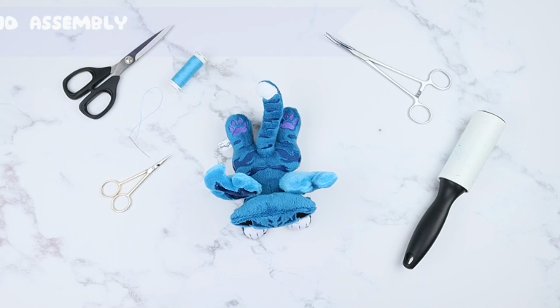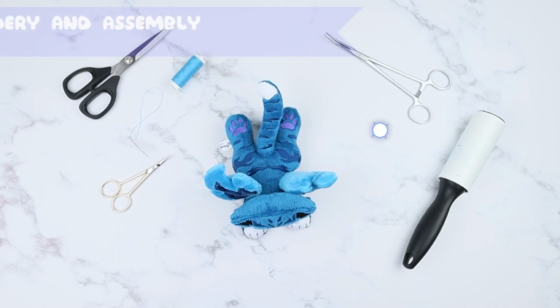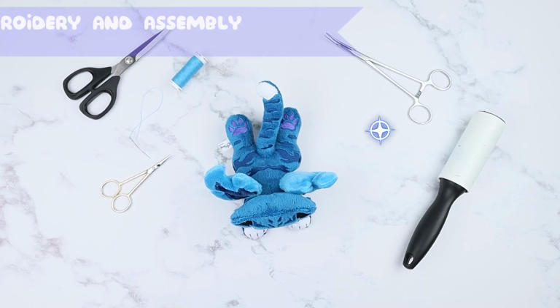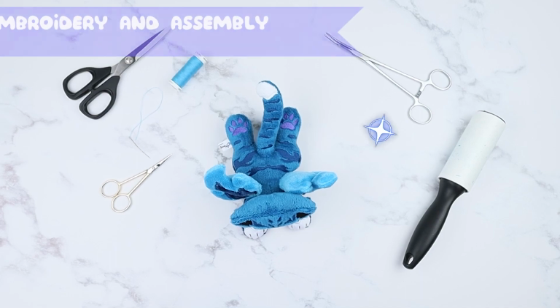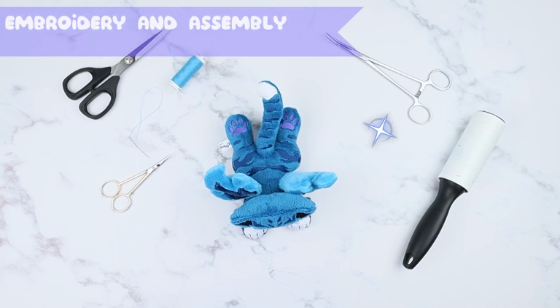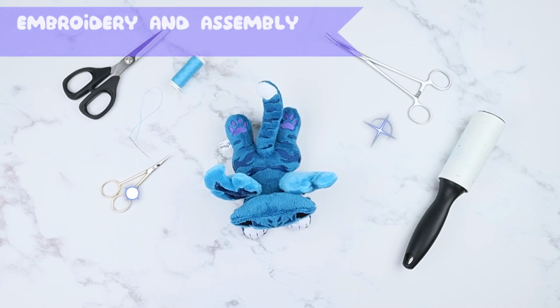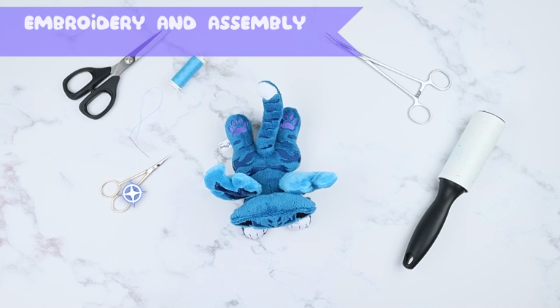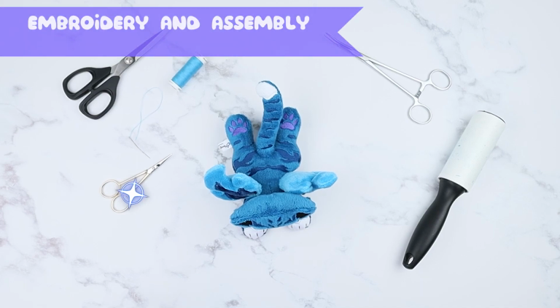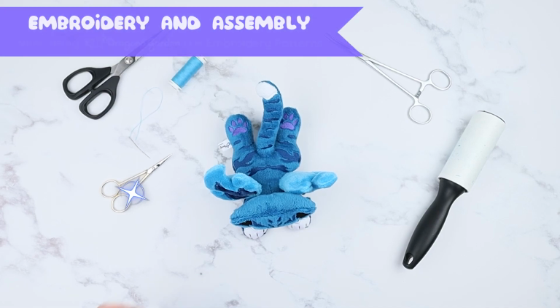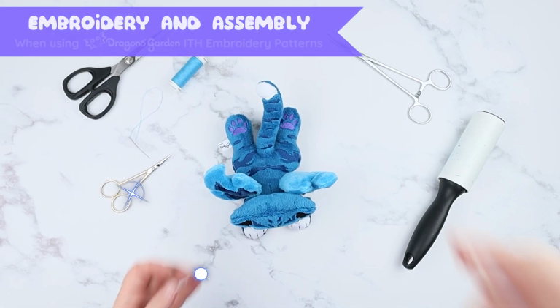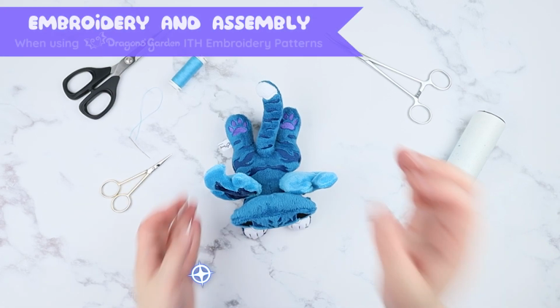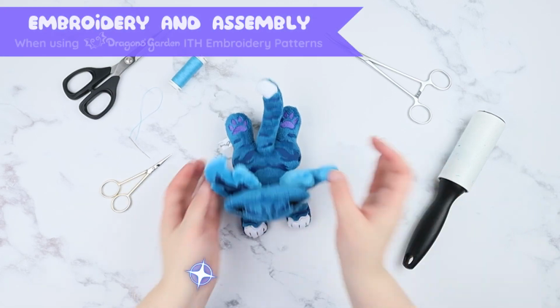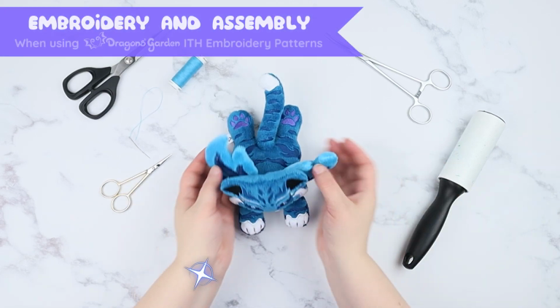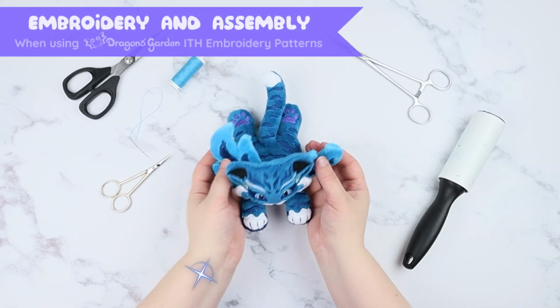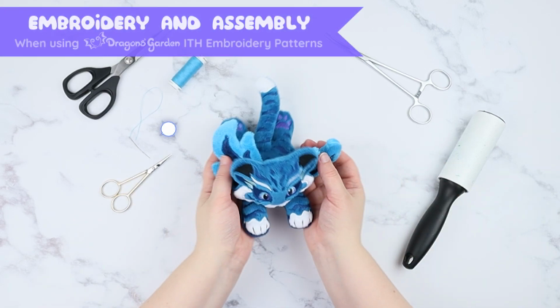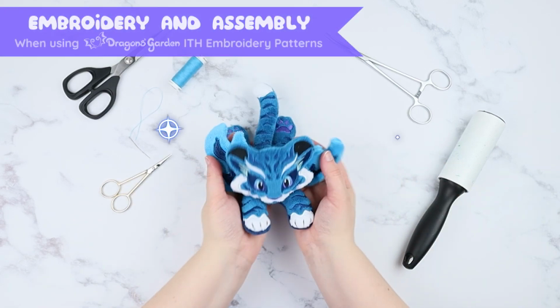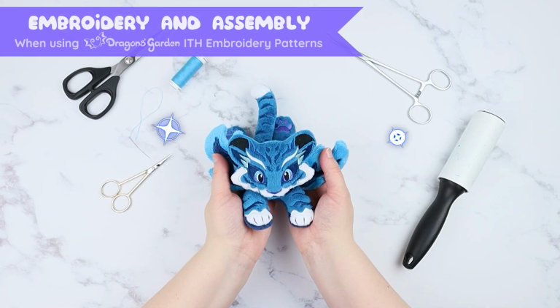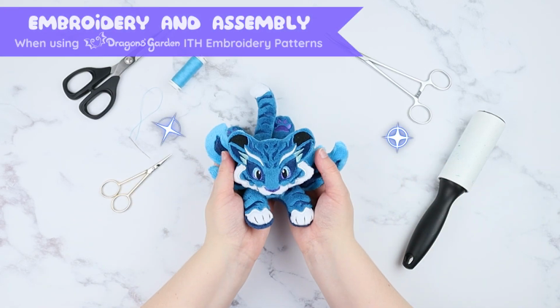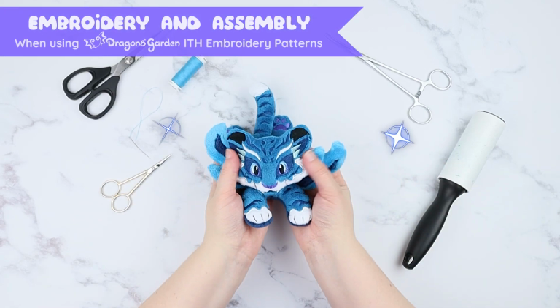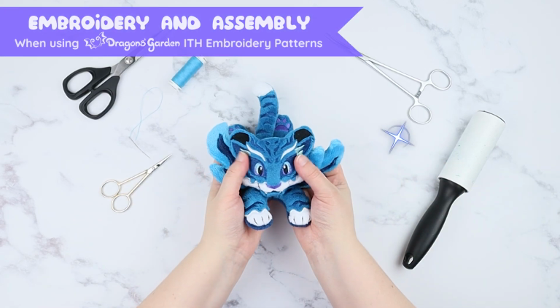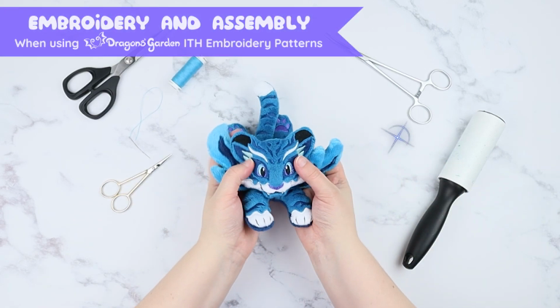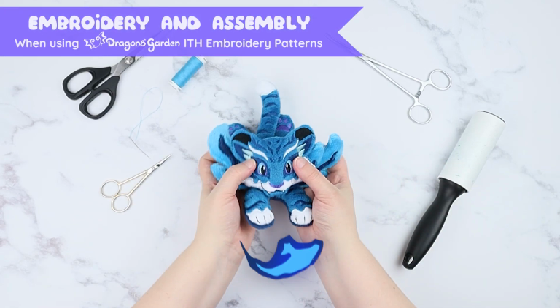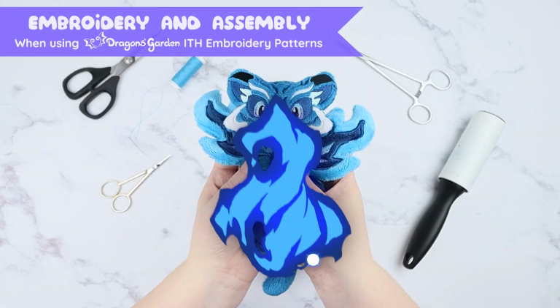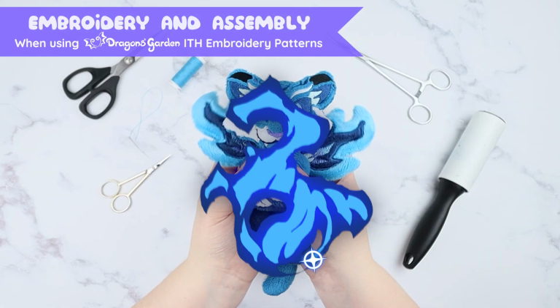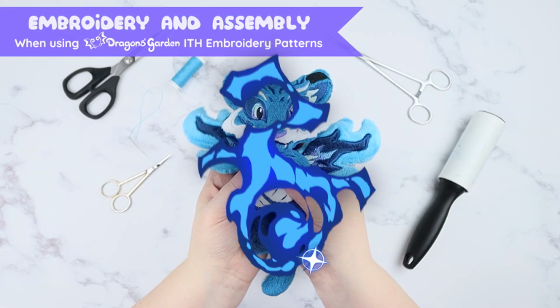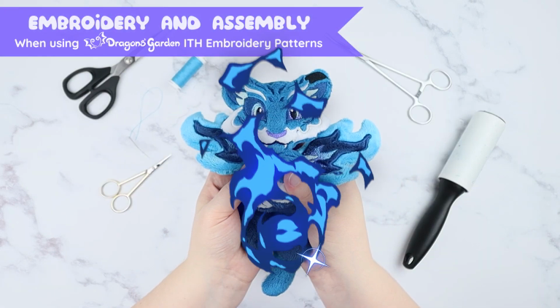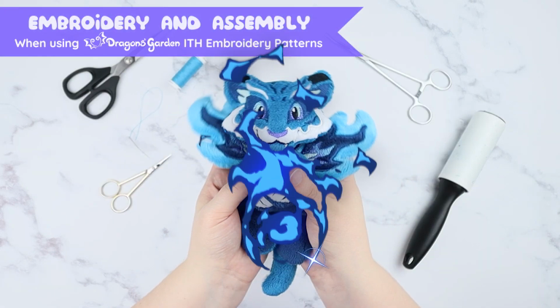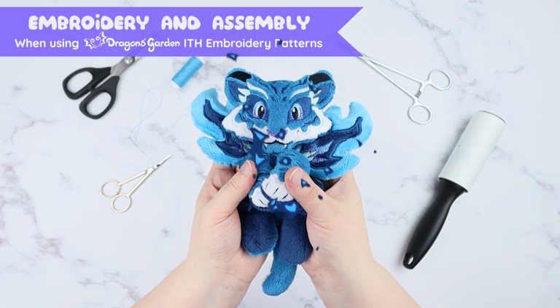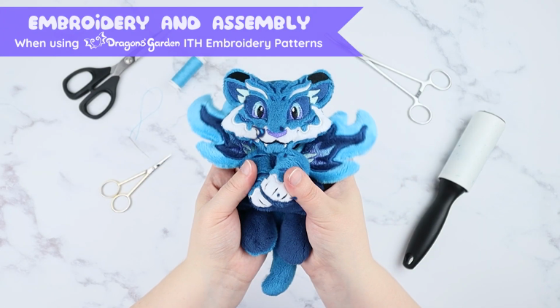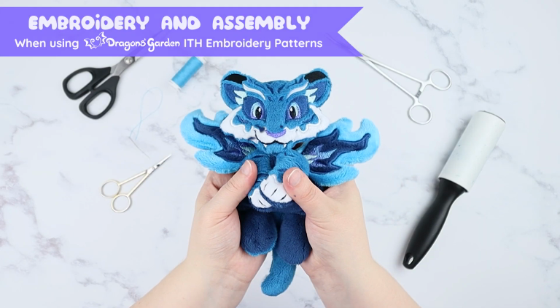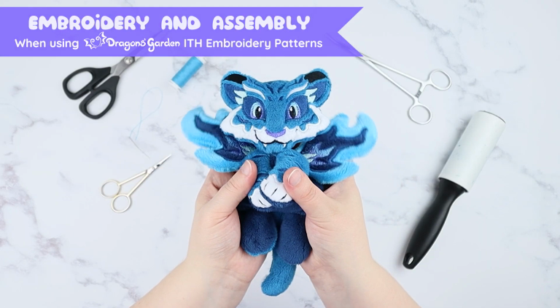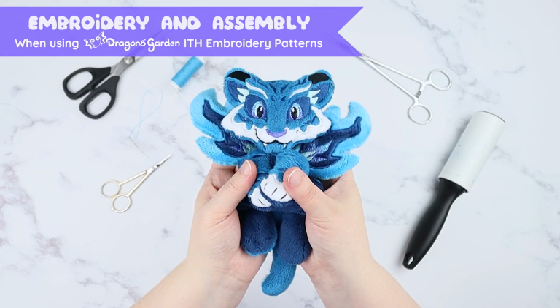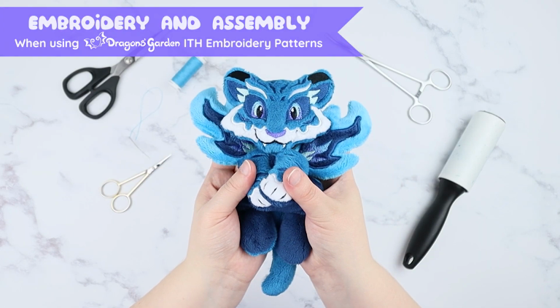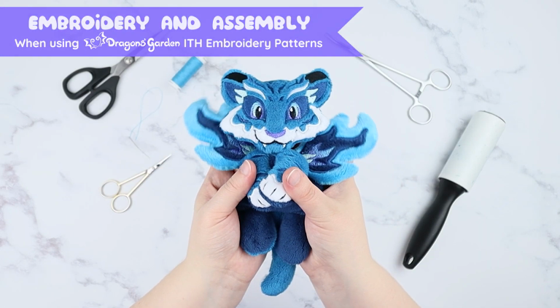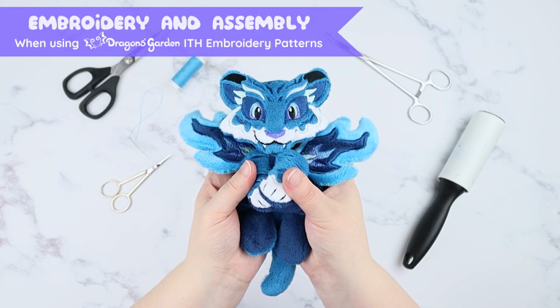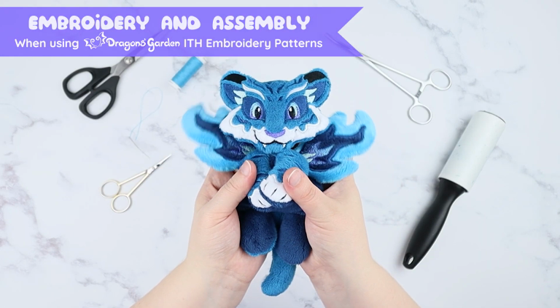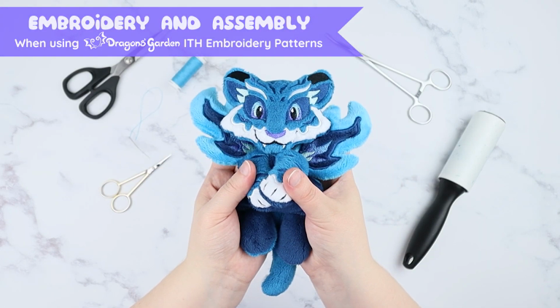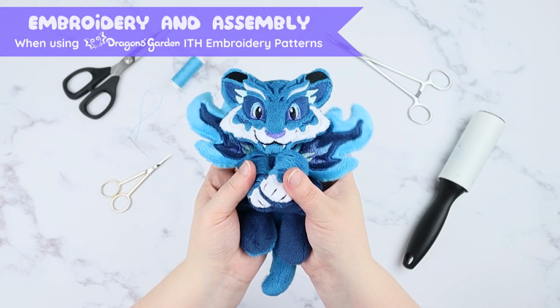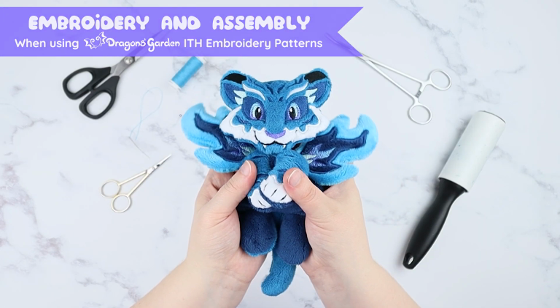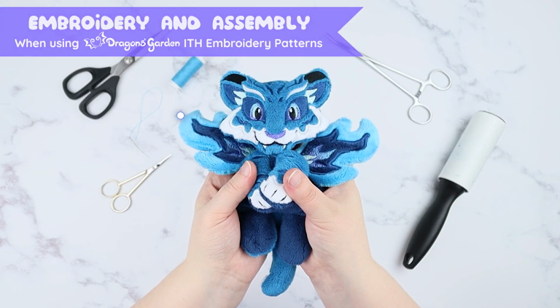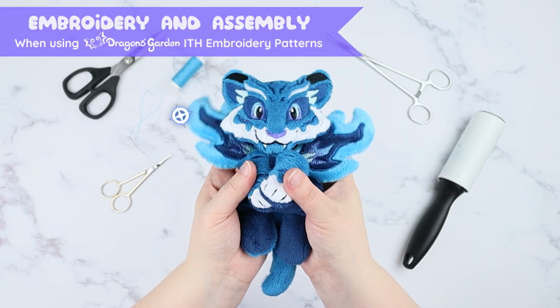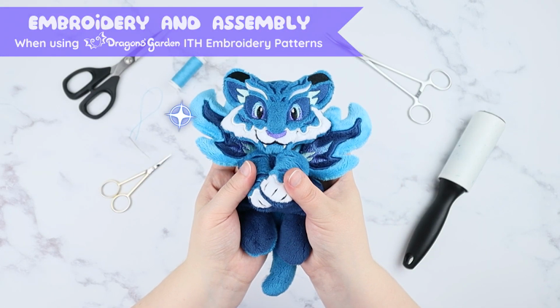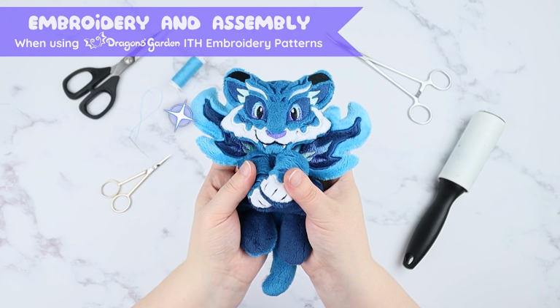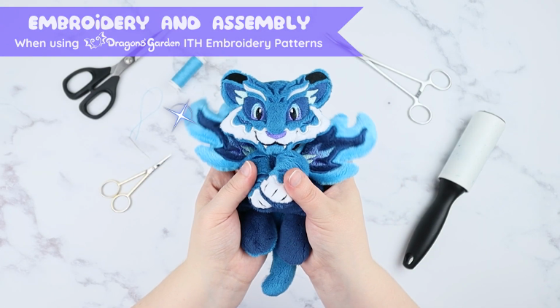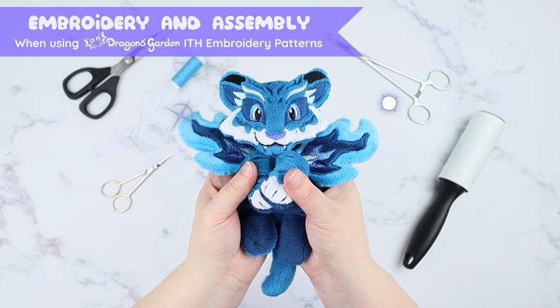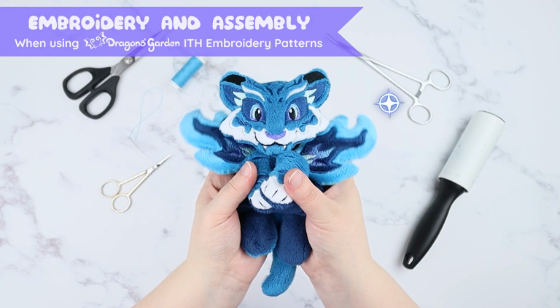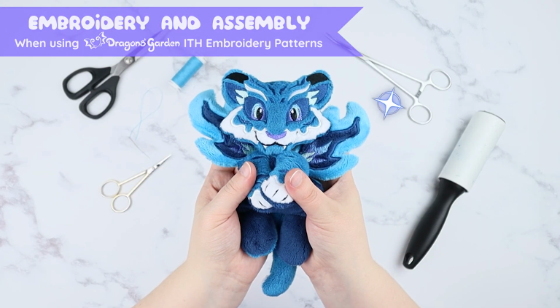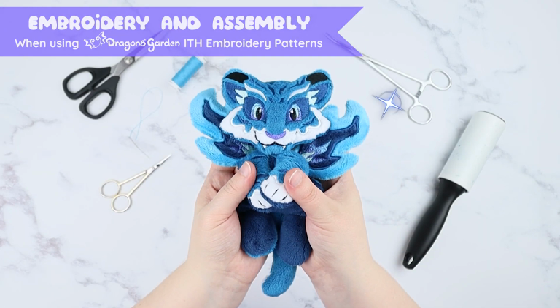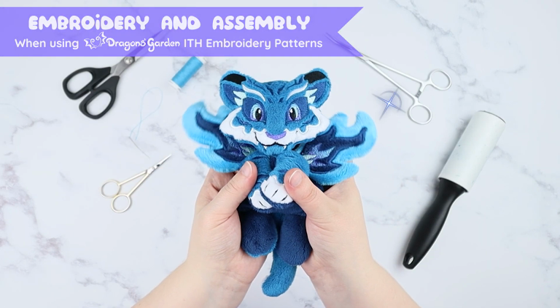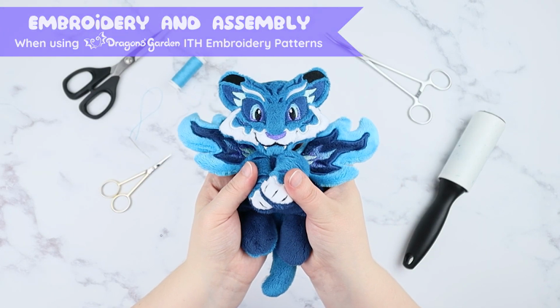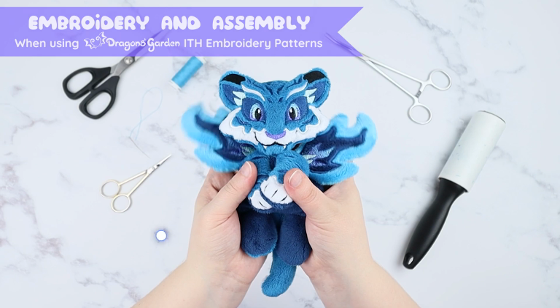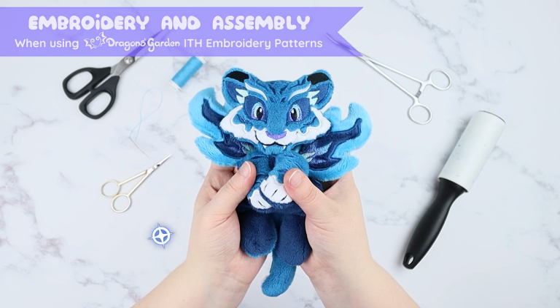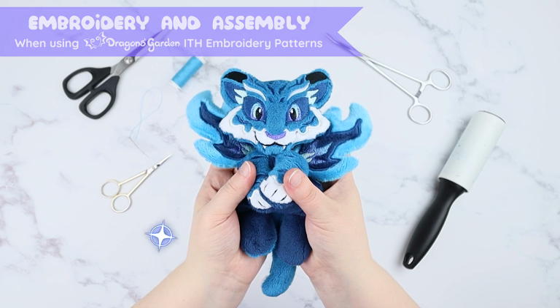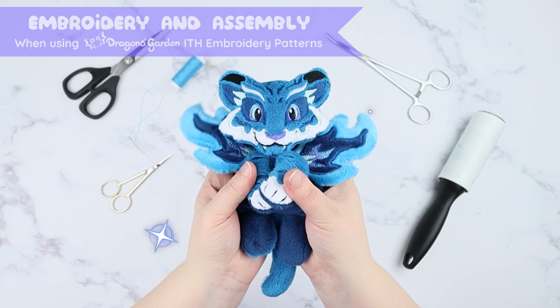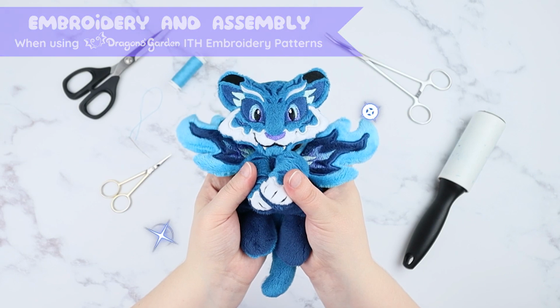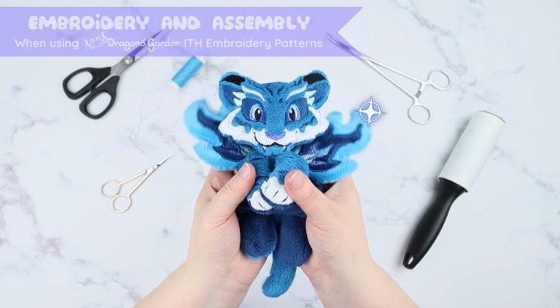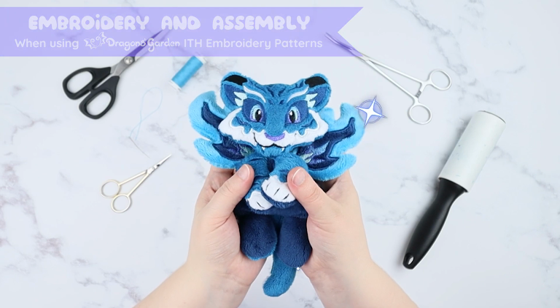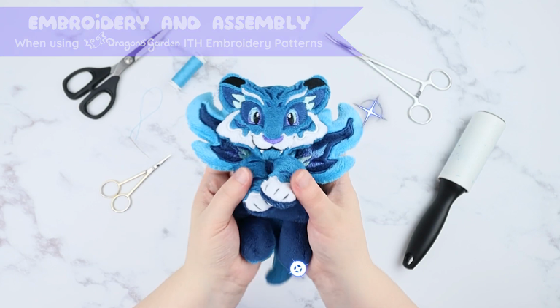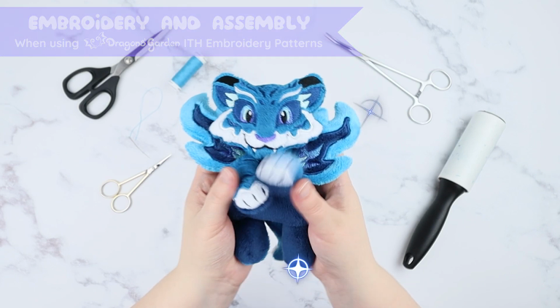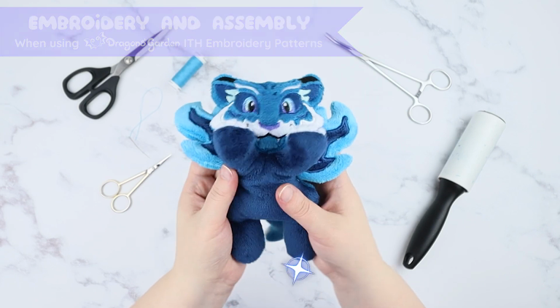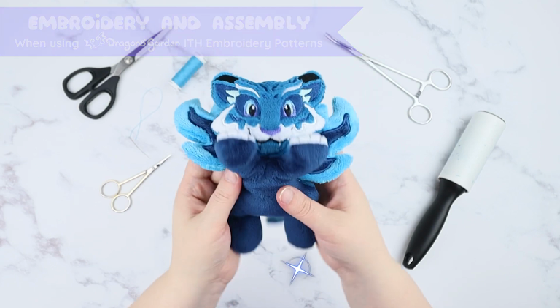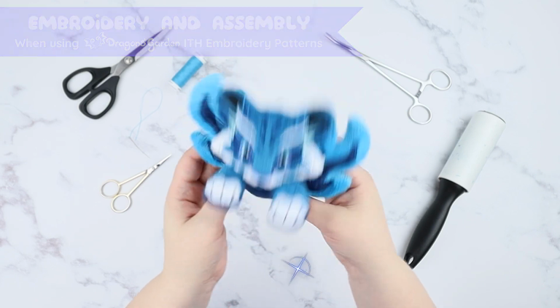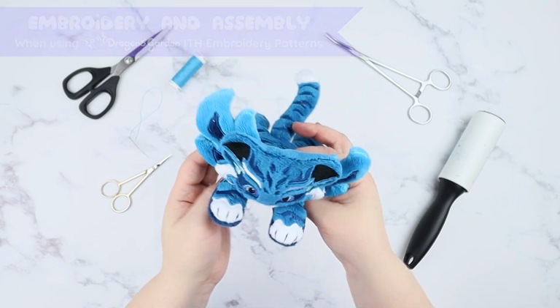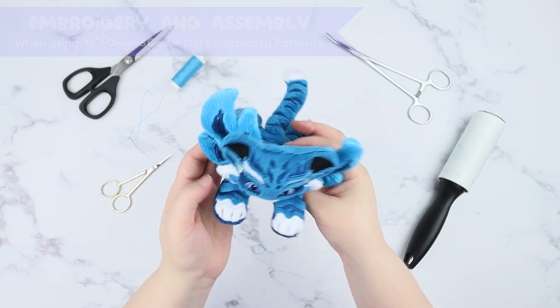Hello! Nina from Dragon's Garden here! Let's make a cool fire tiger plushie together! Rawr!